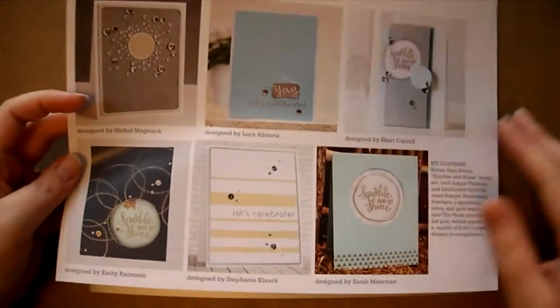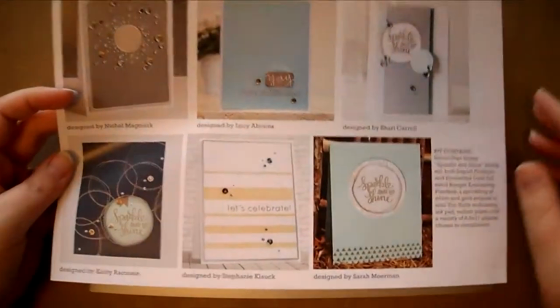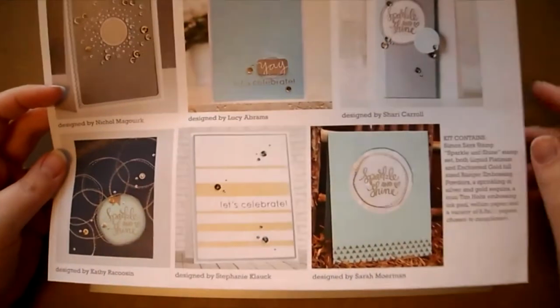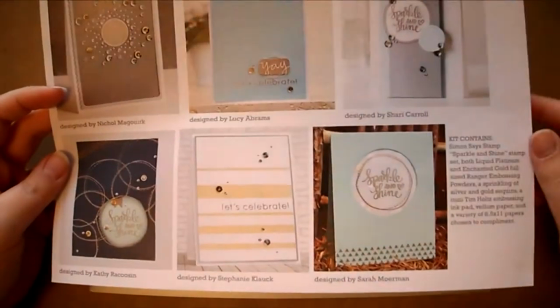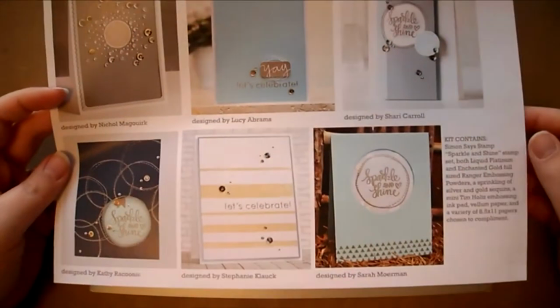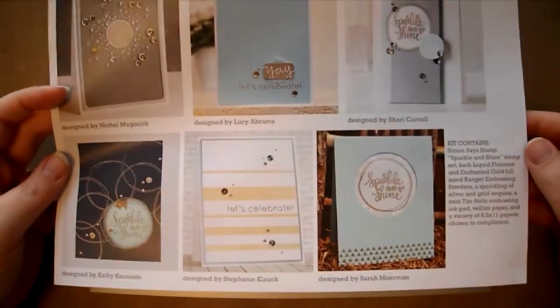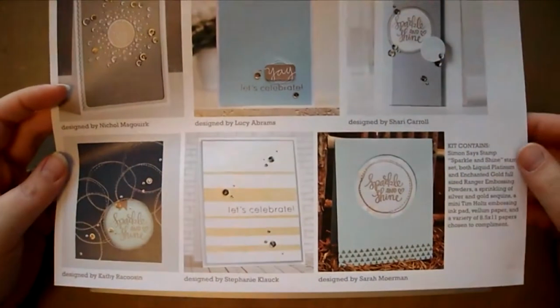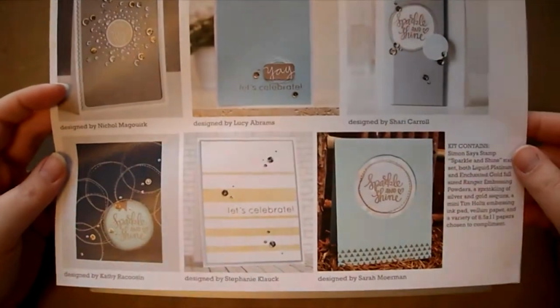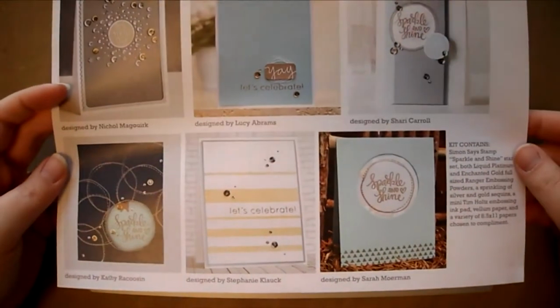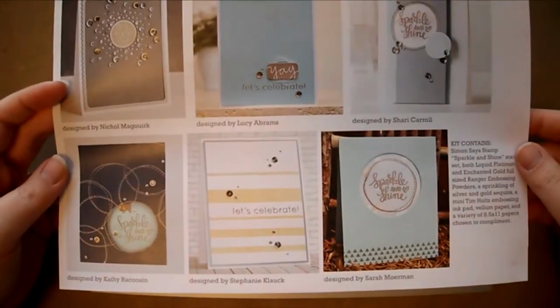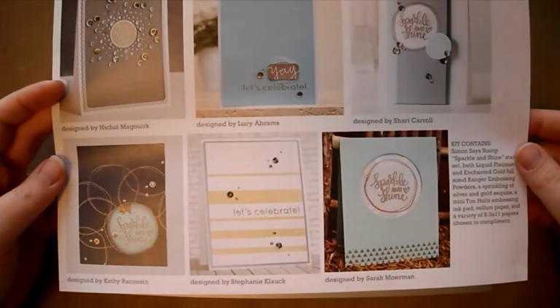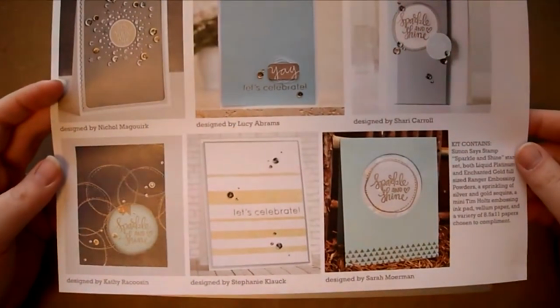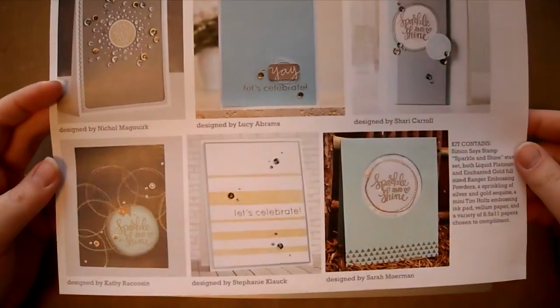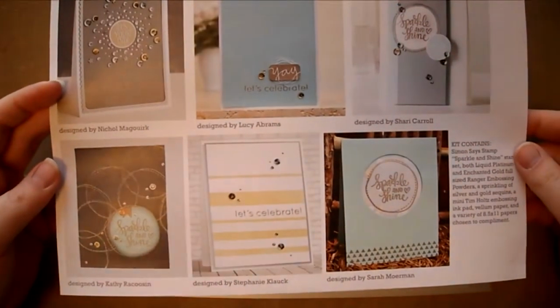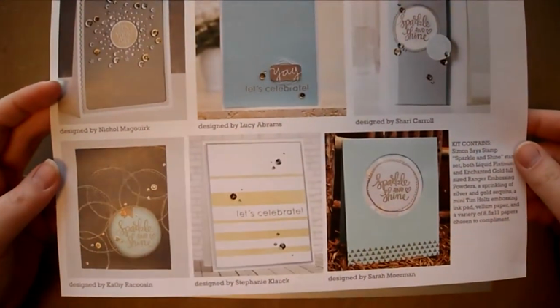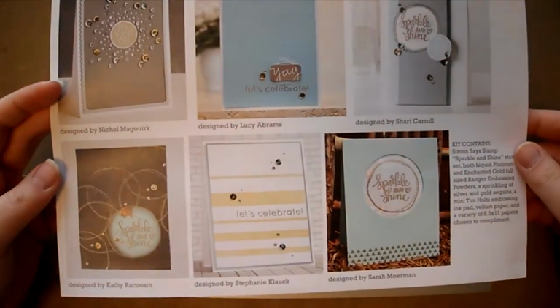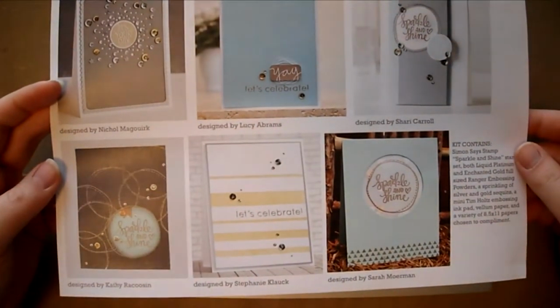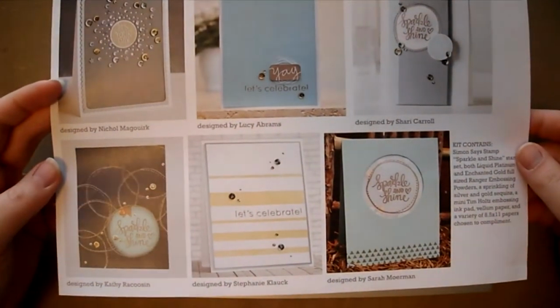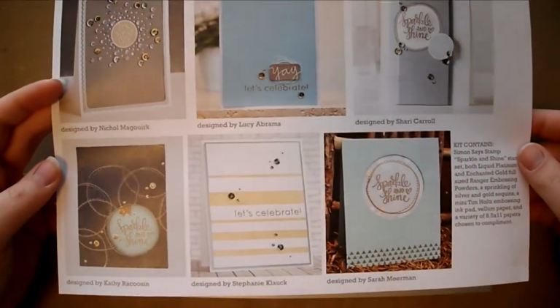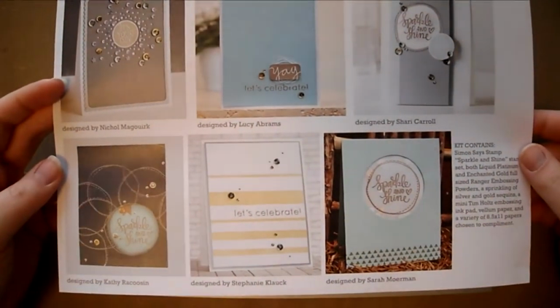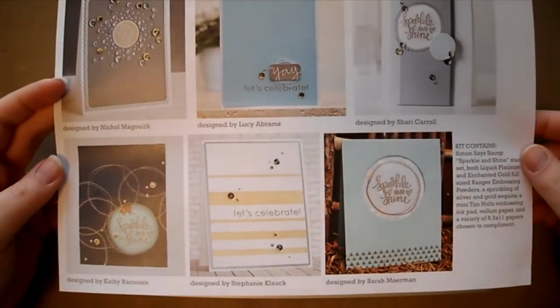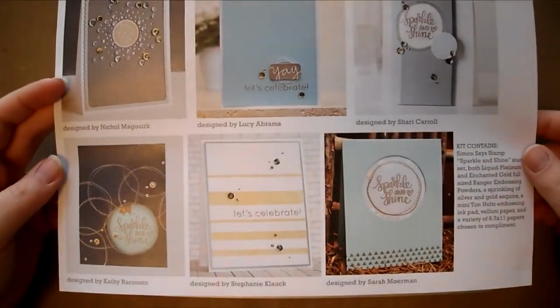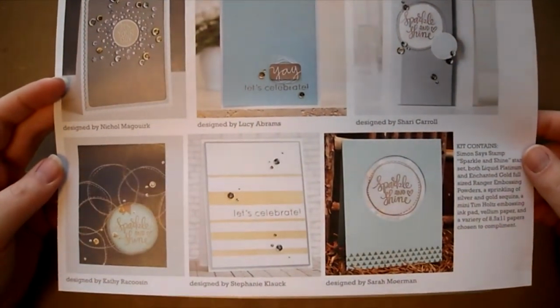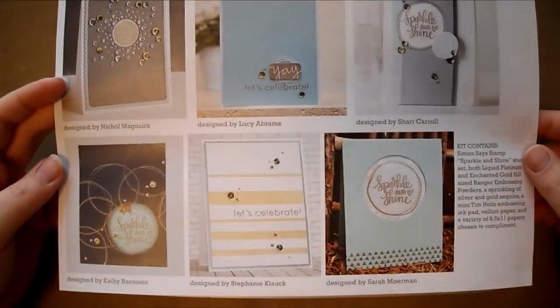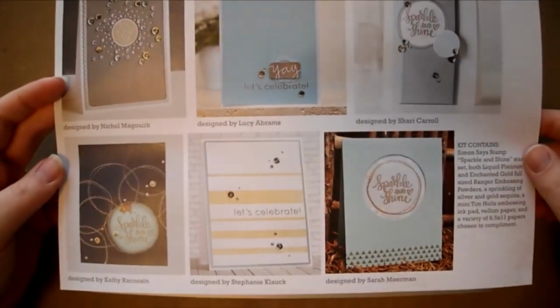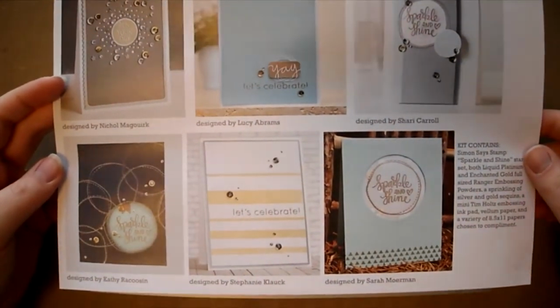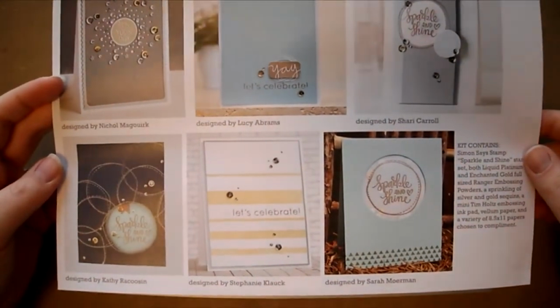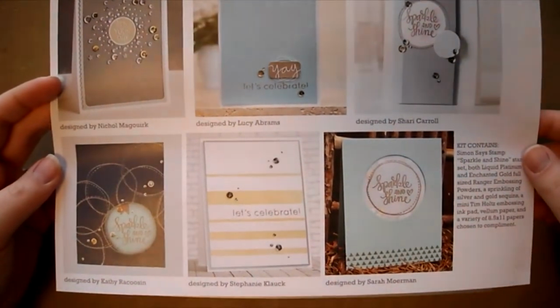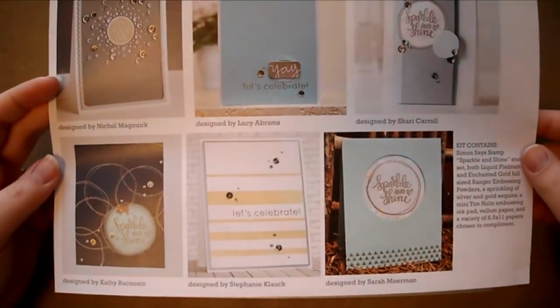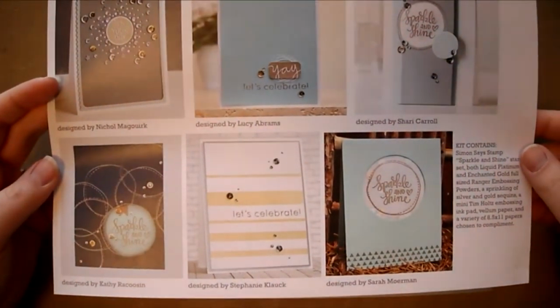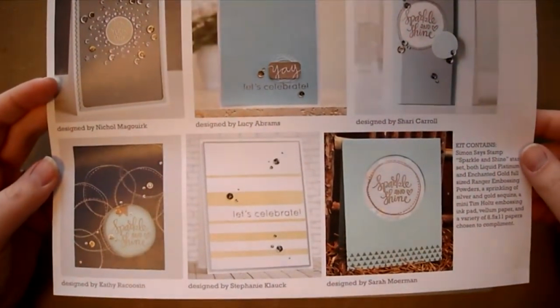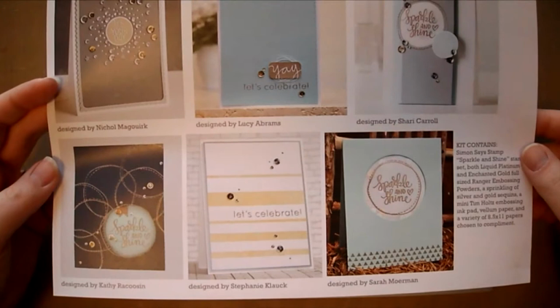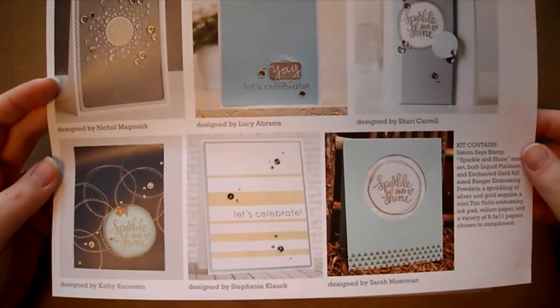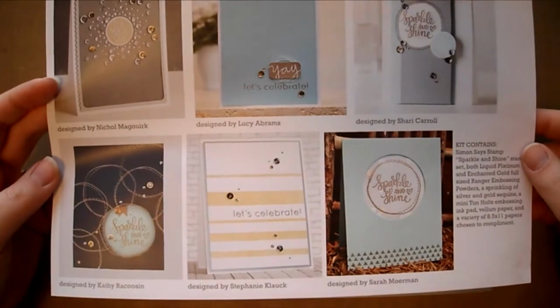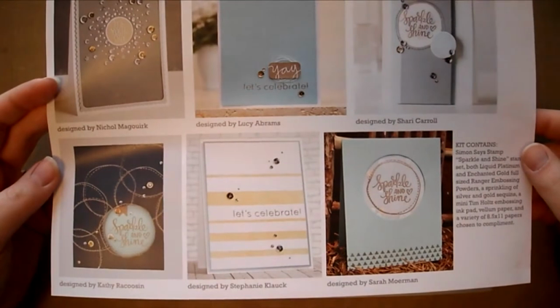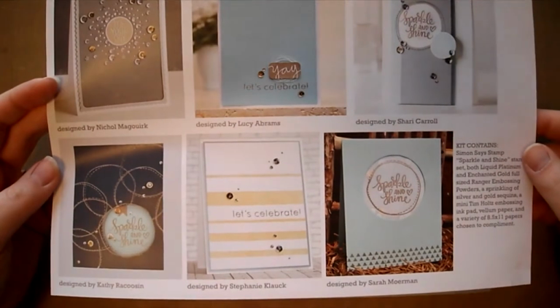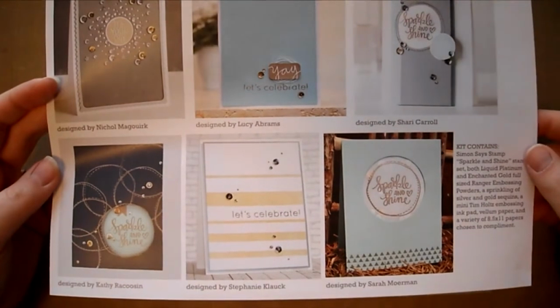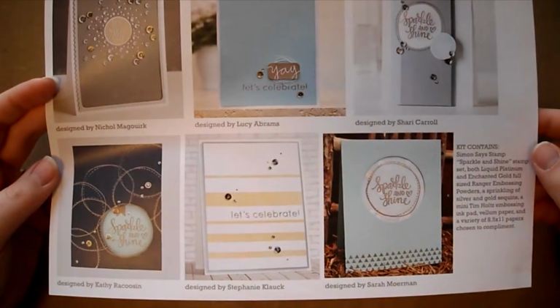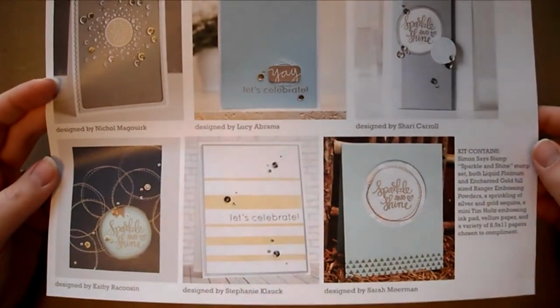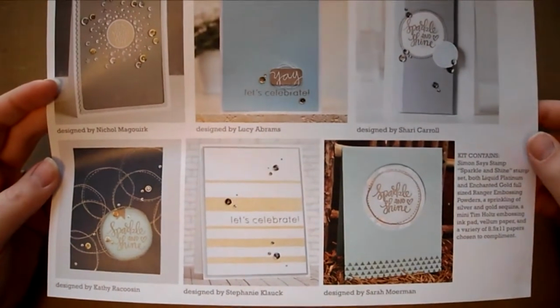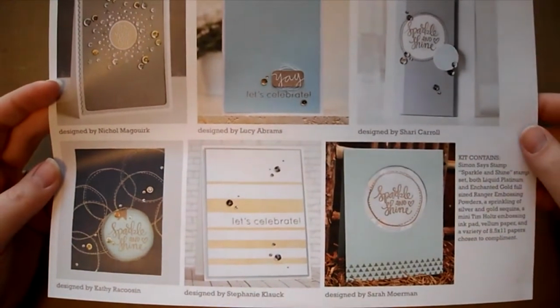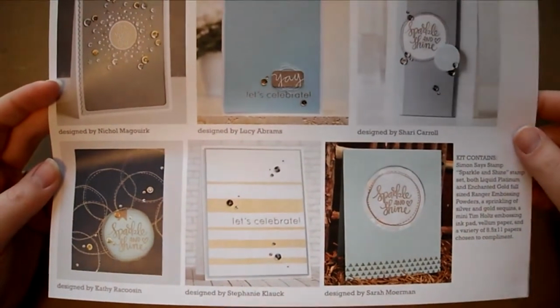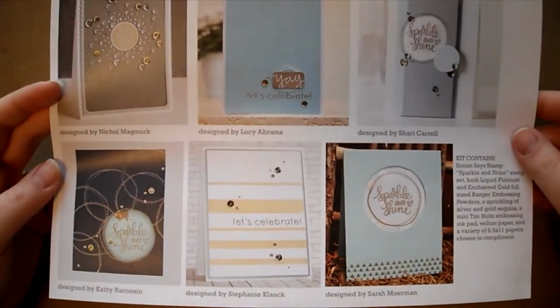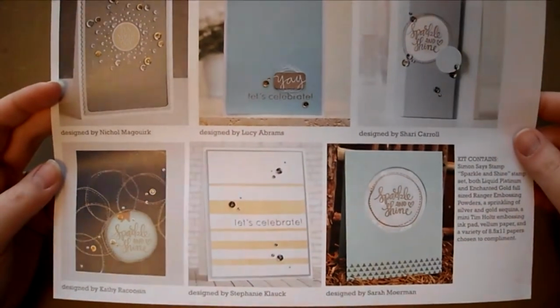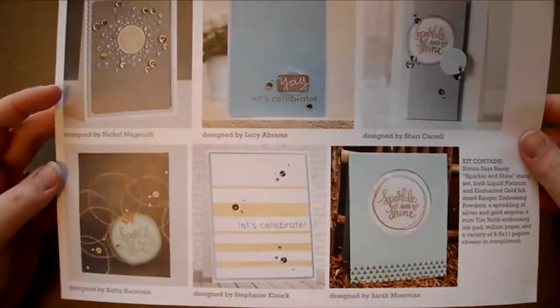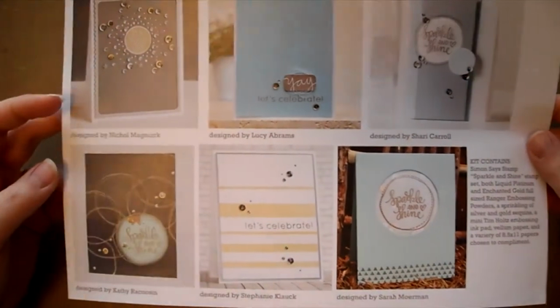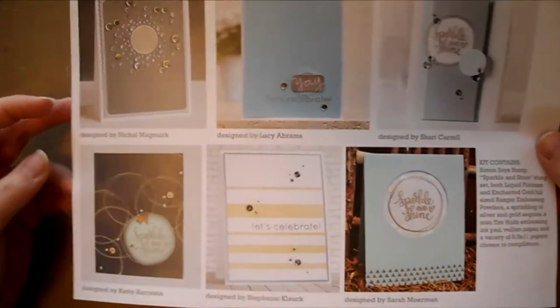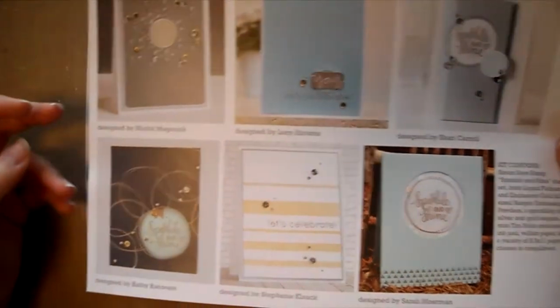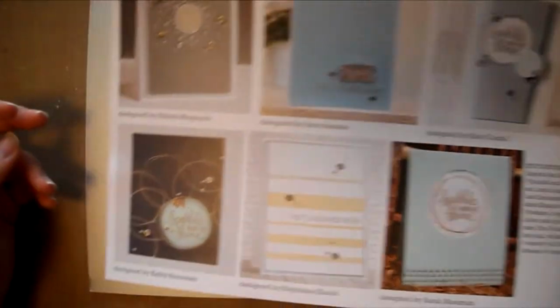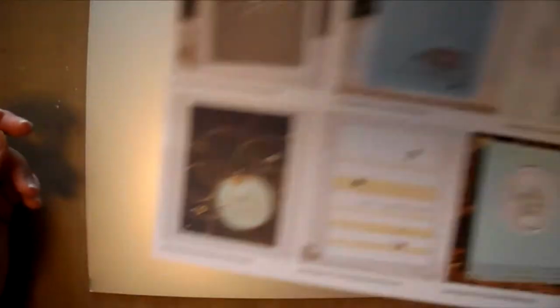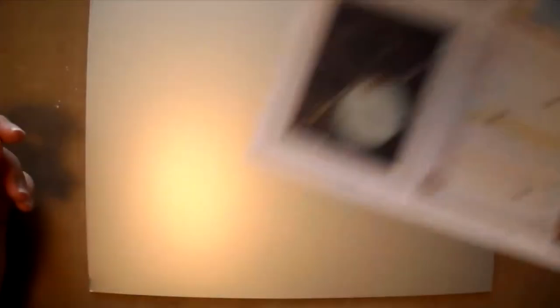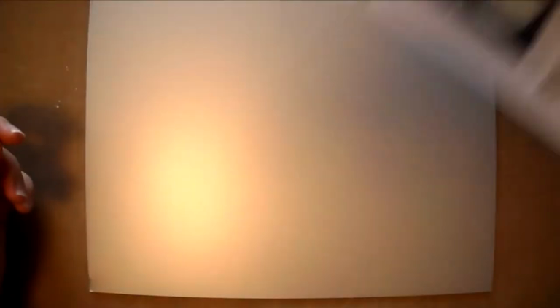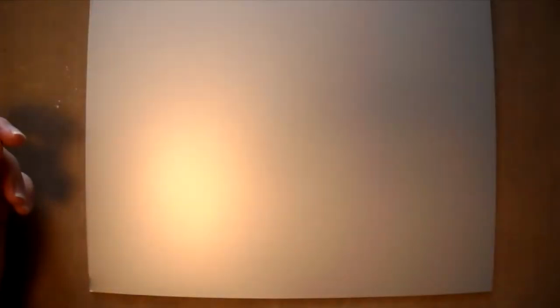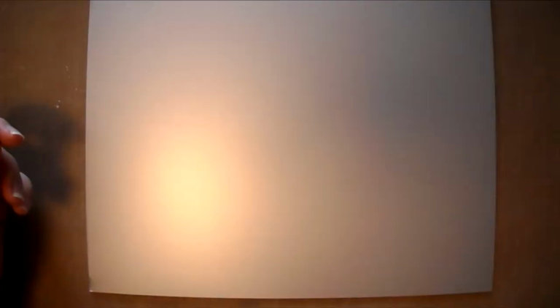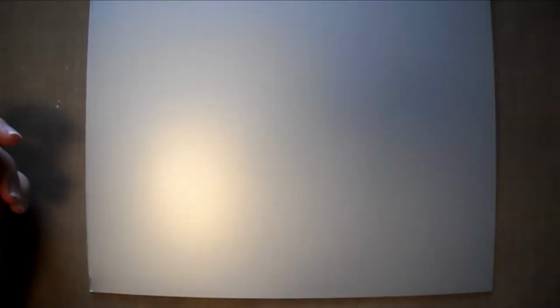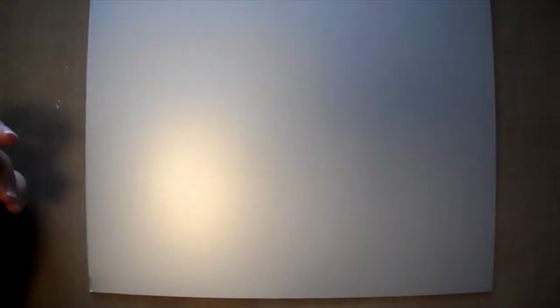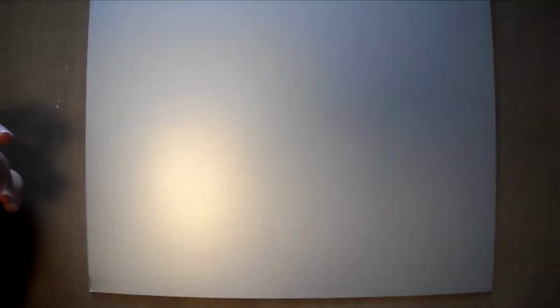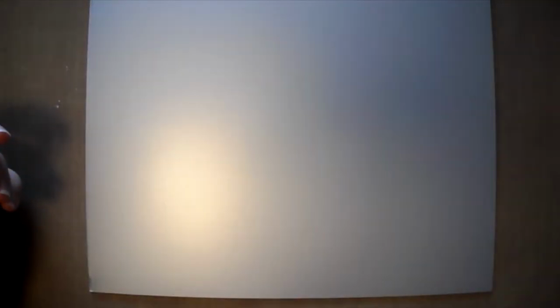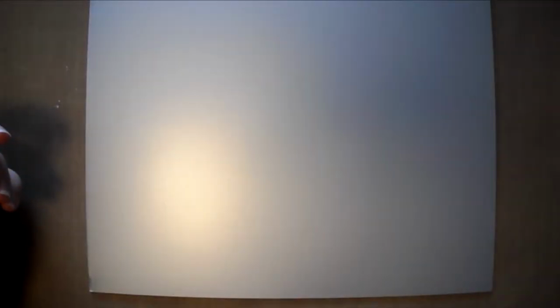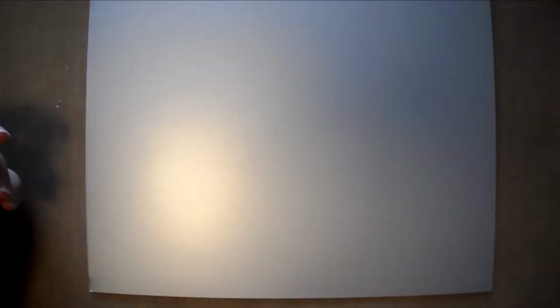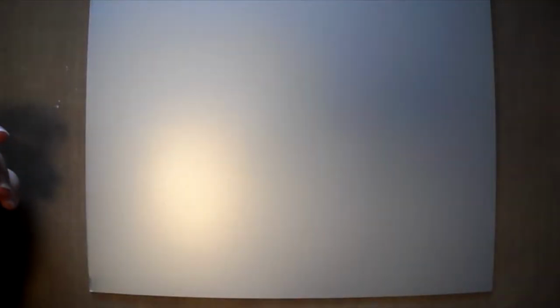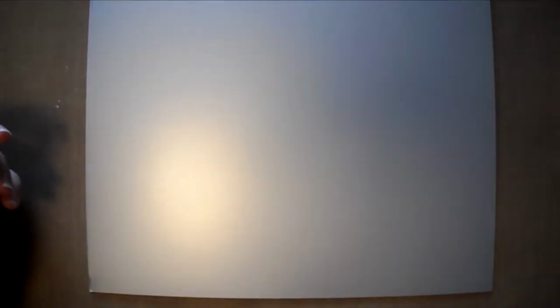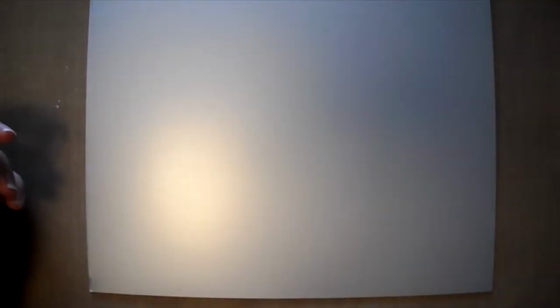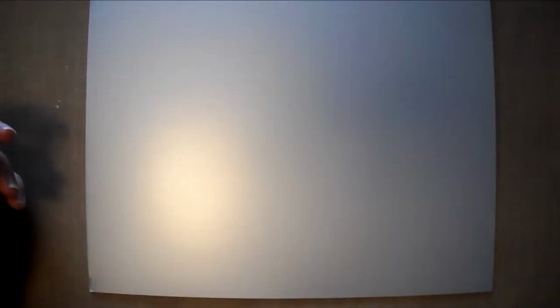In the kit there will also be an inspiration sheet. This just gives you some ideas of what you can do with the items in your kit.